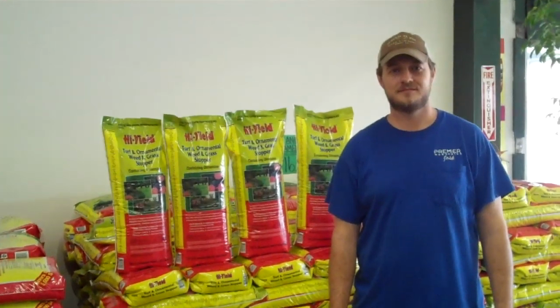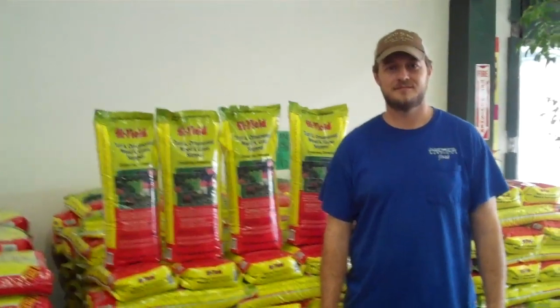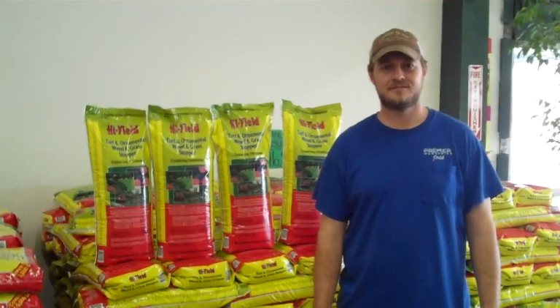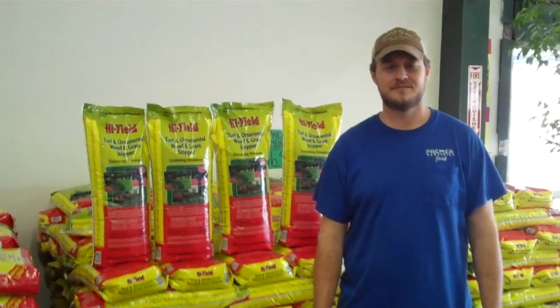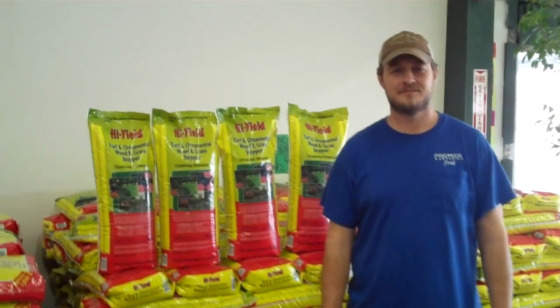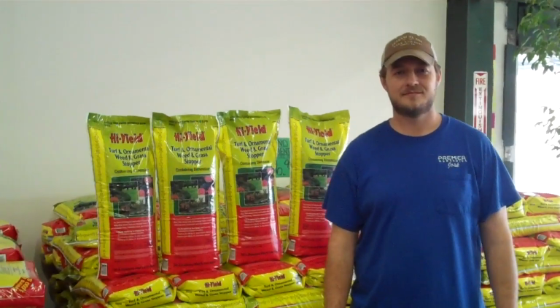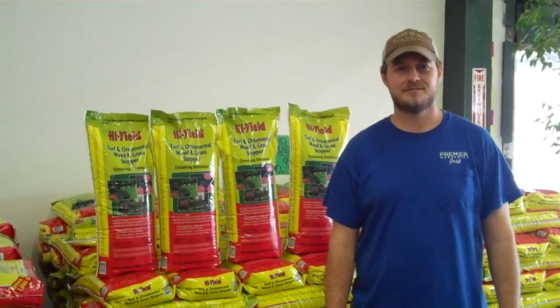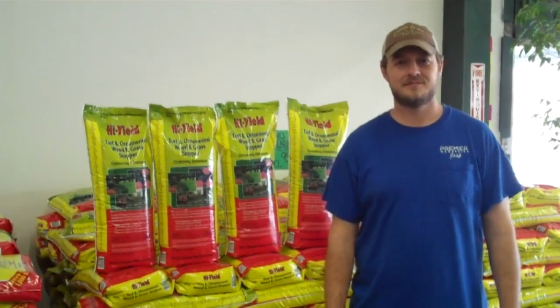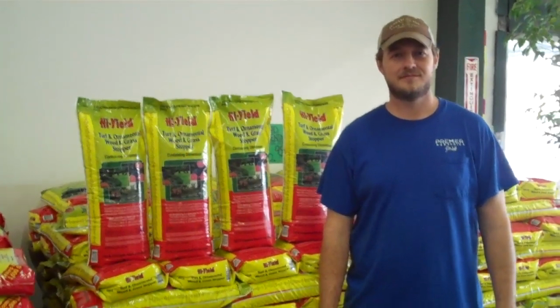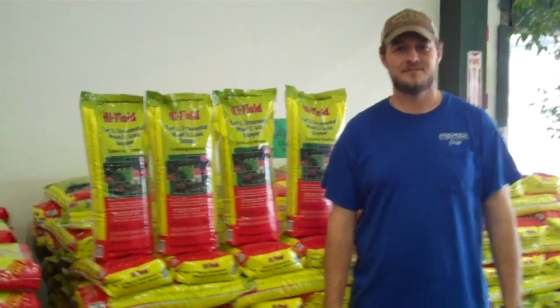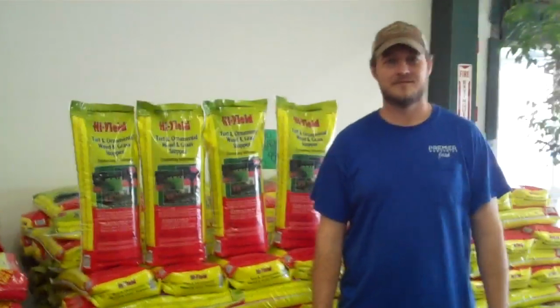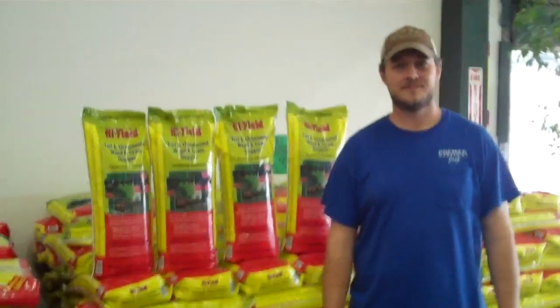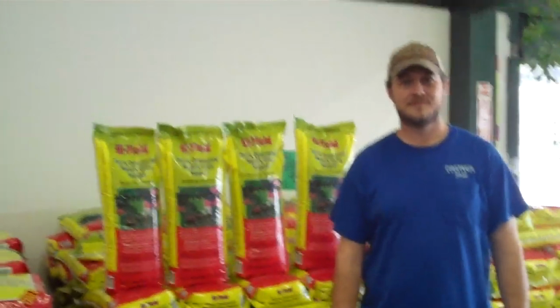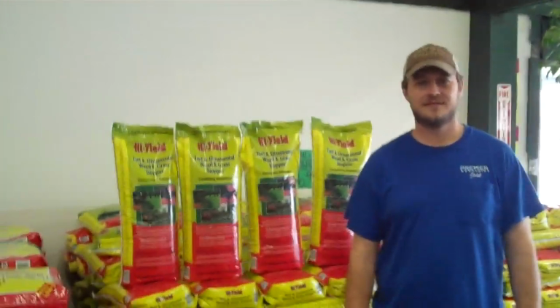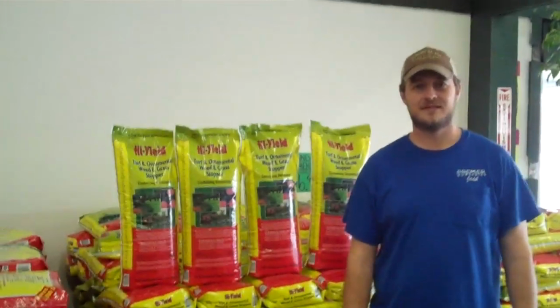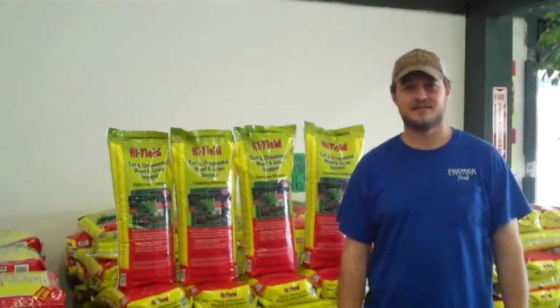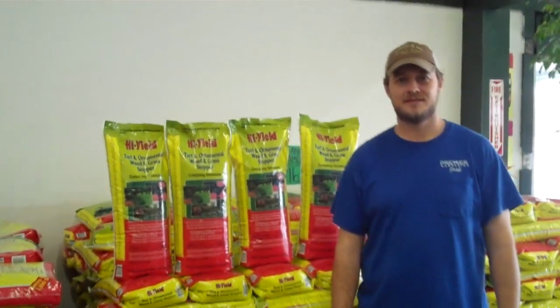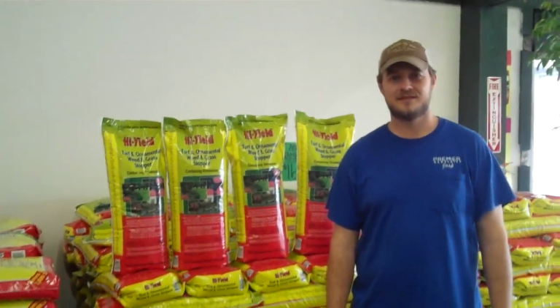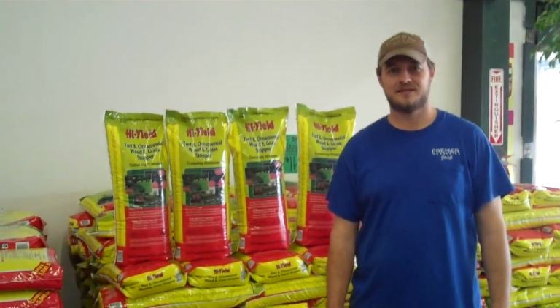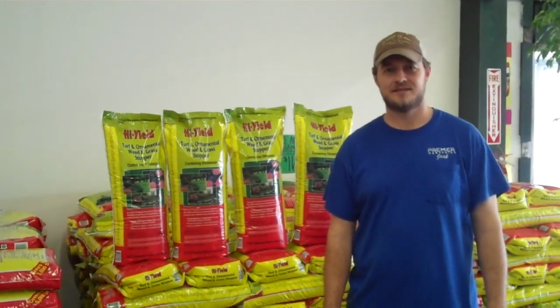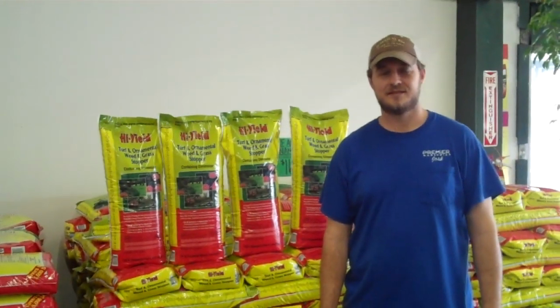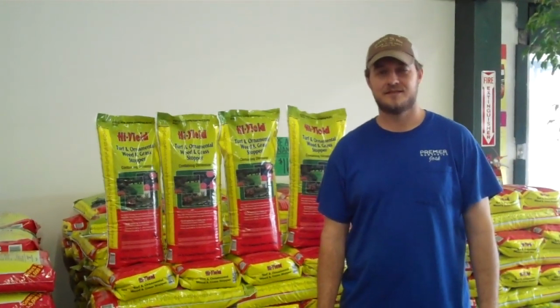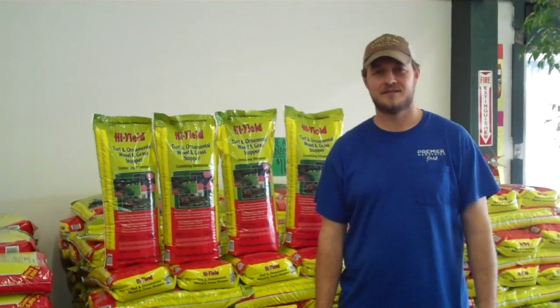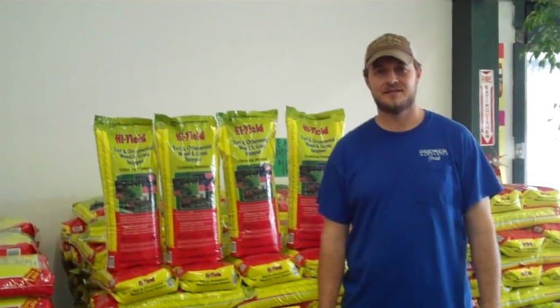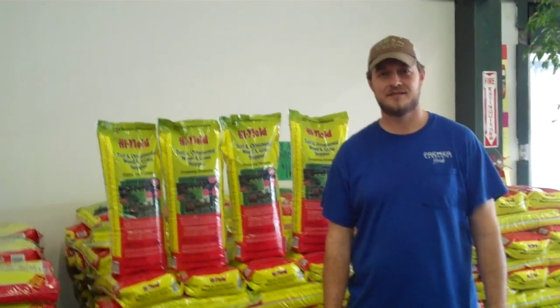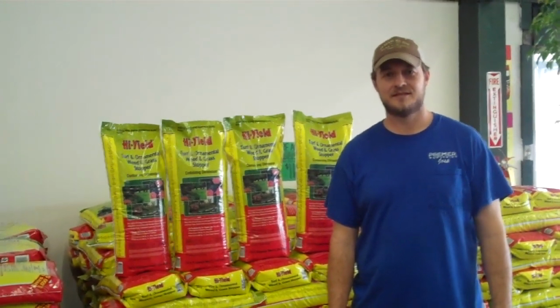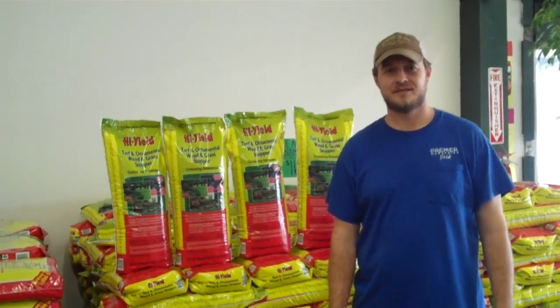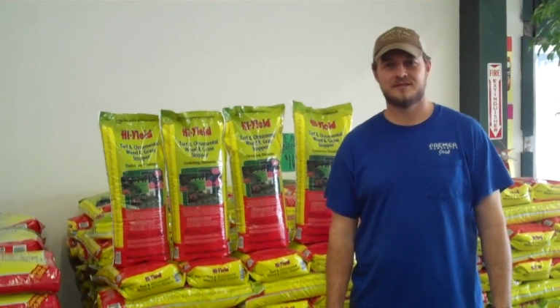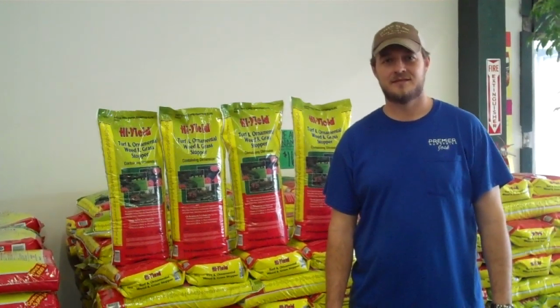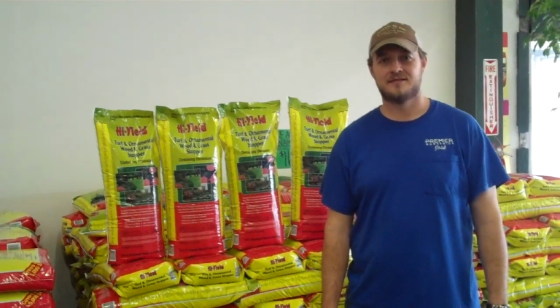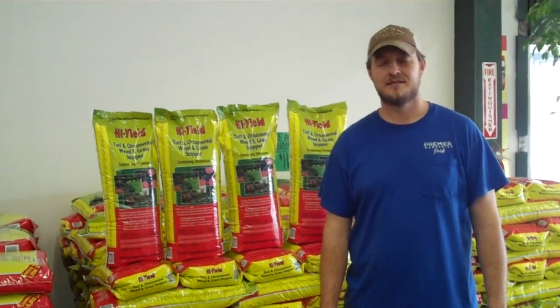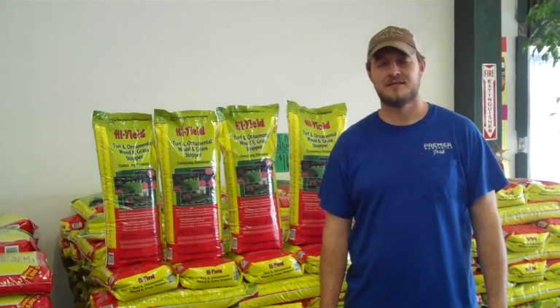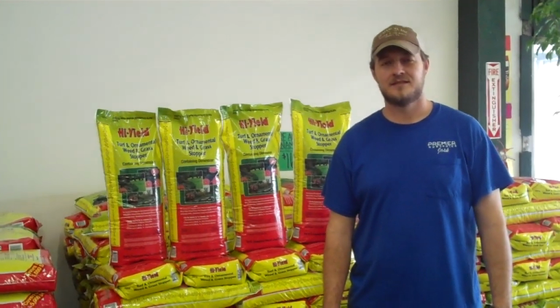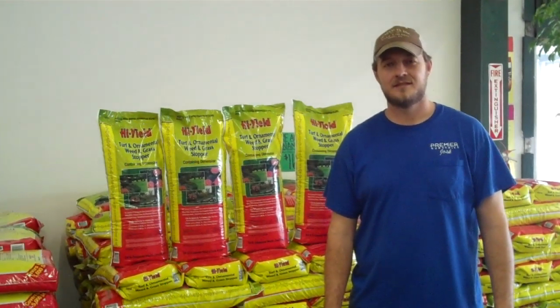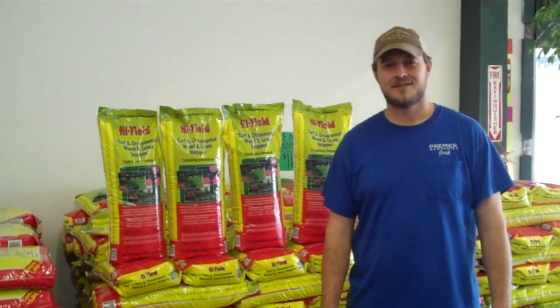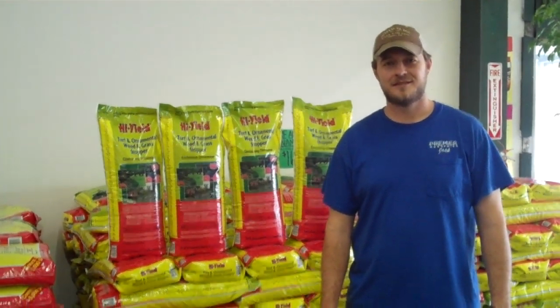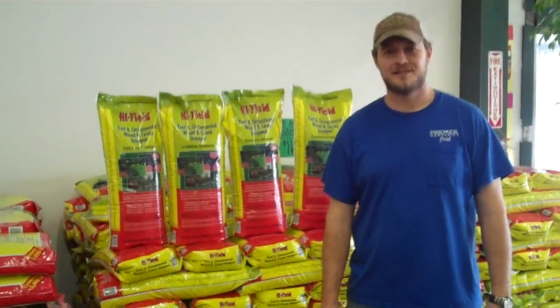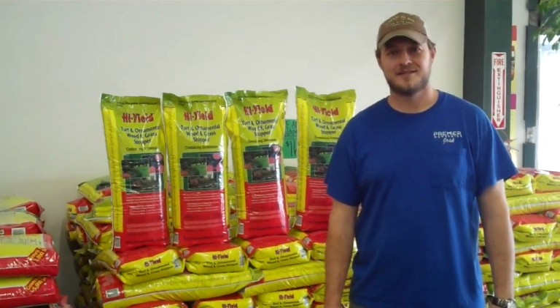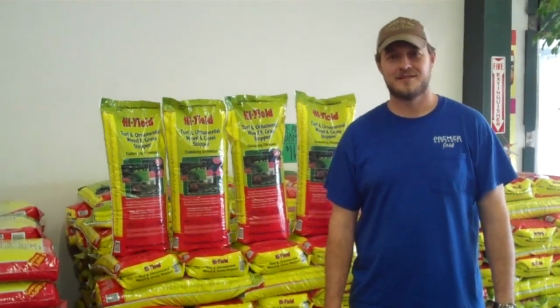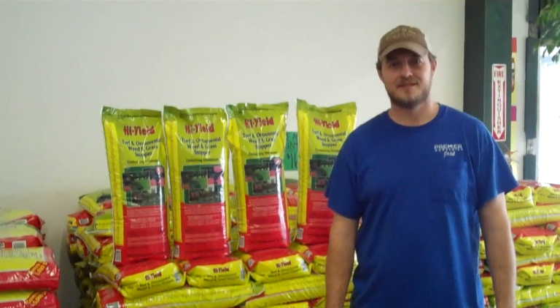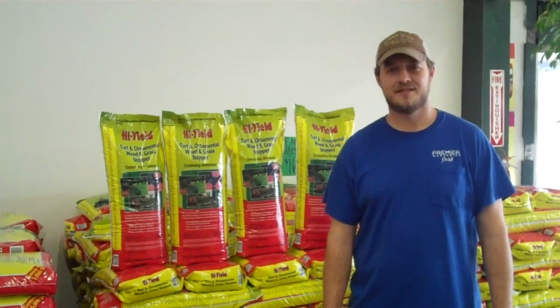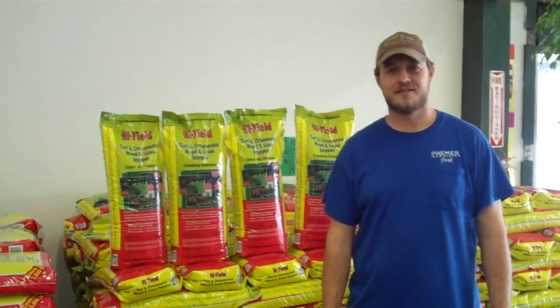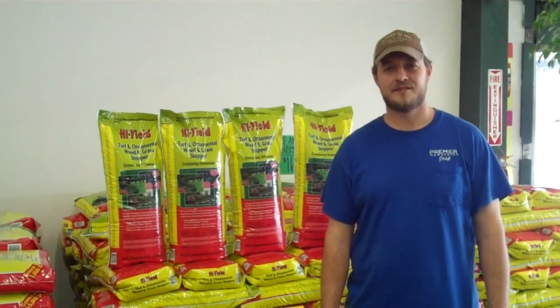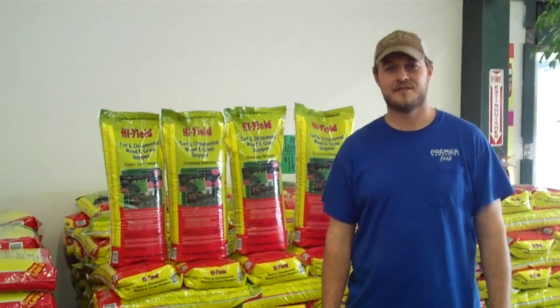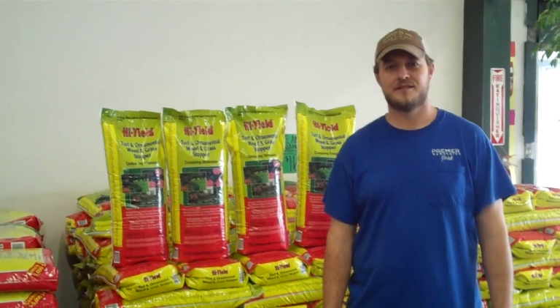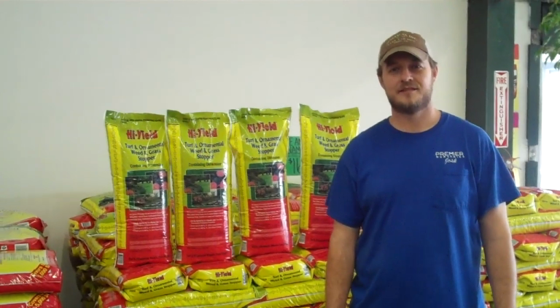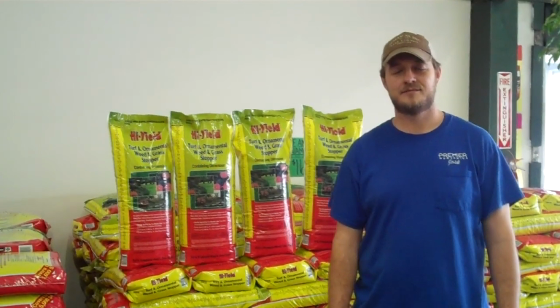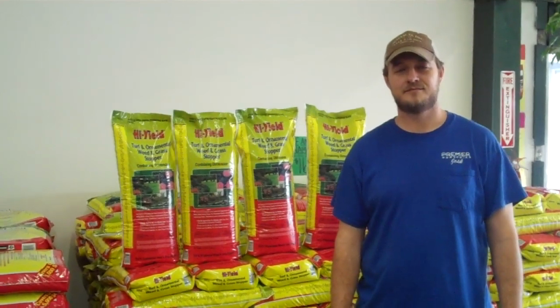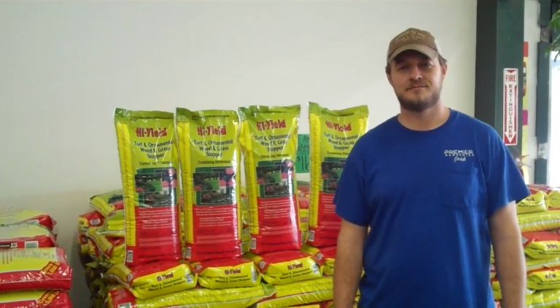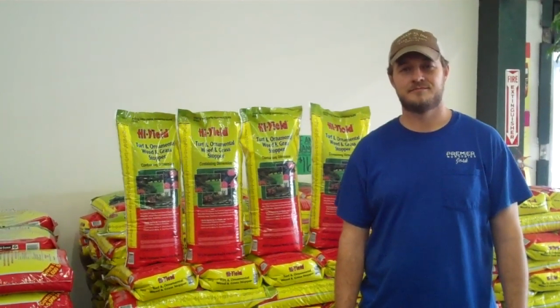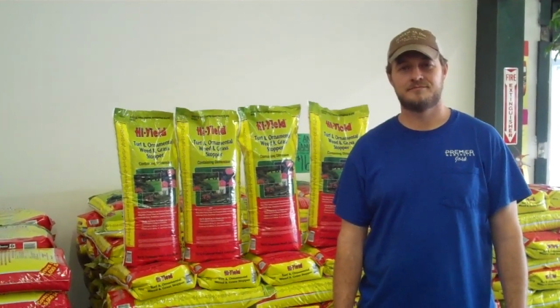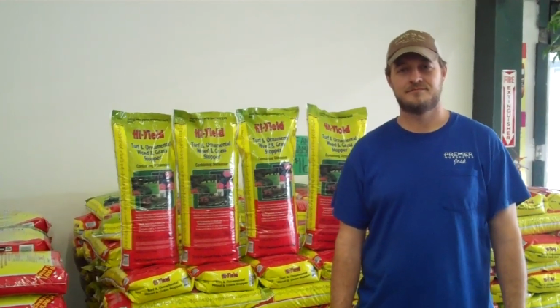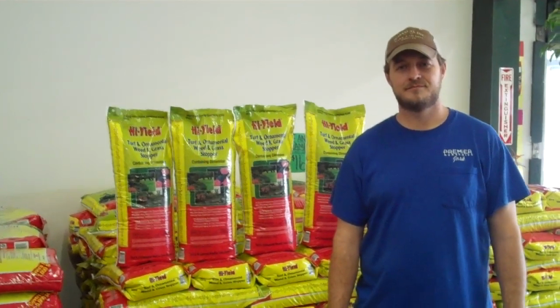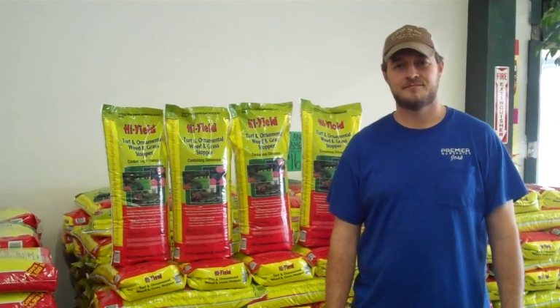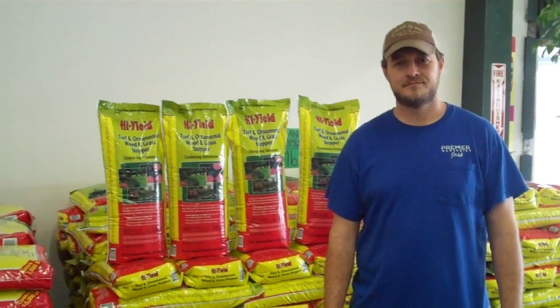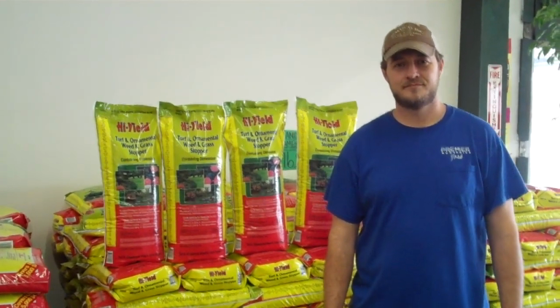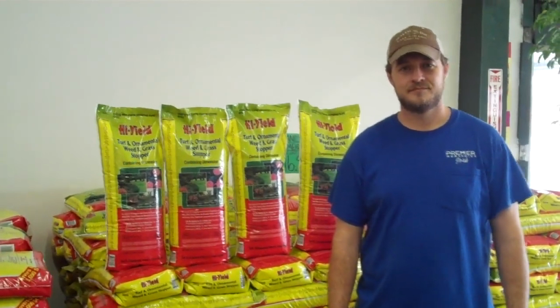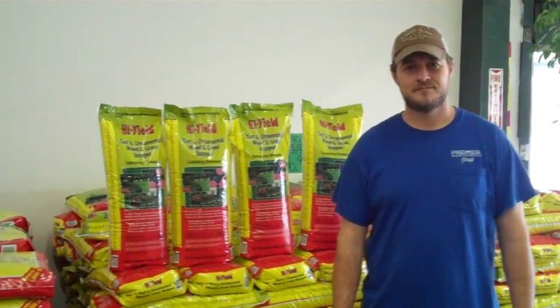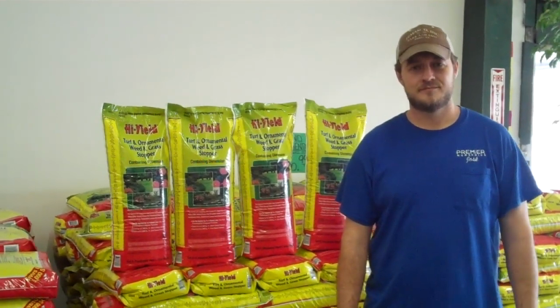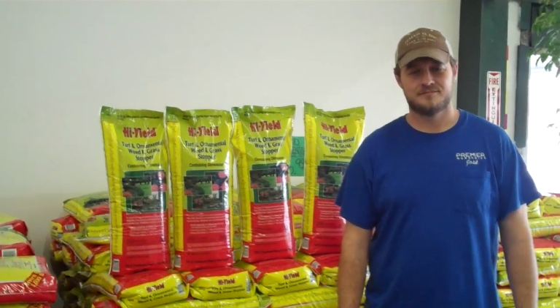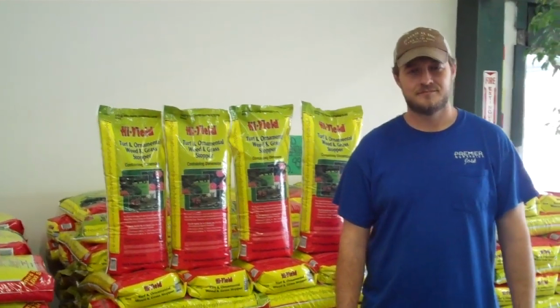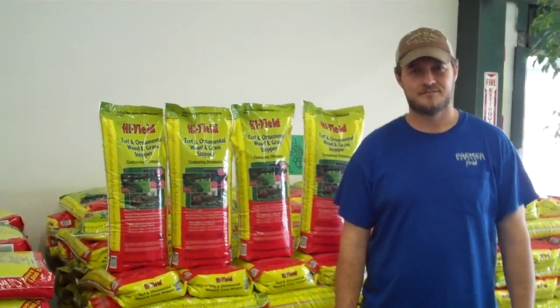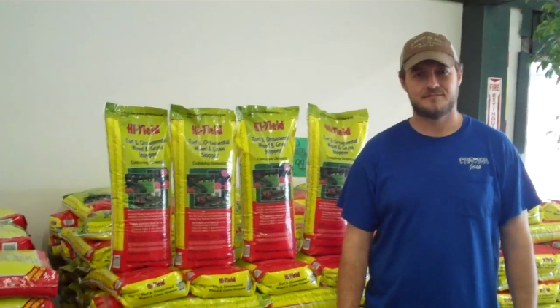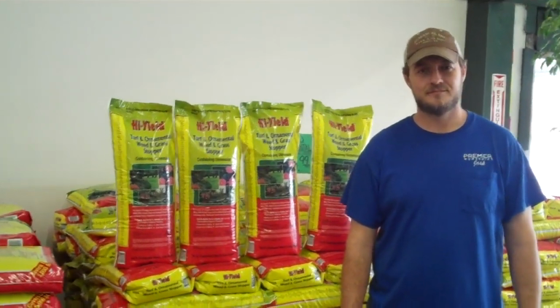Hi, welcome to the Plant Shed Show and the Plant Shed website. We're here with you this week to talk to you about weed prevention and weed control.